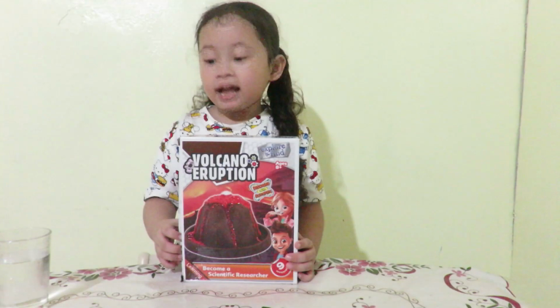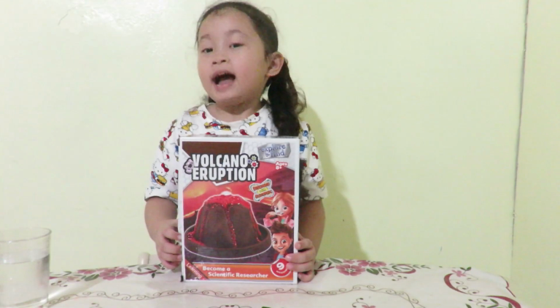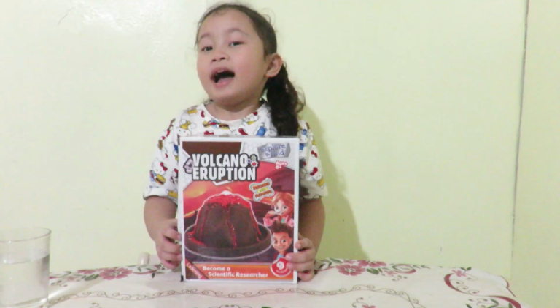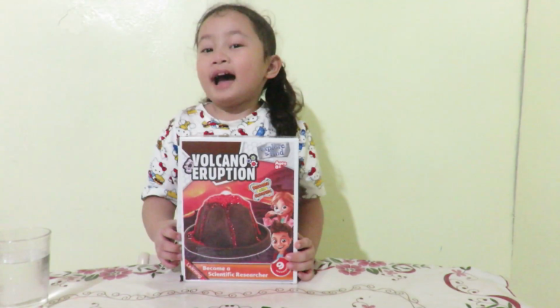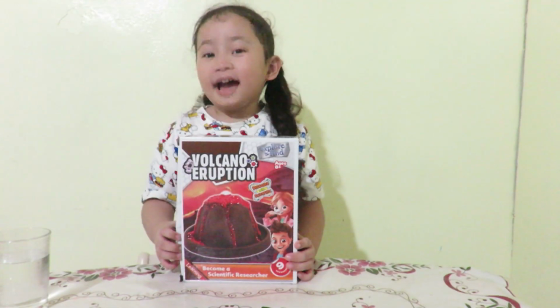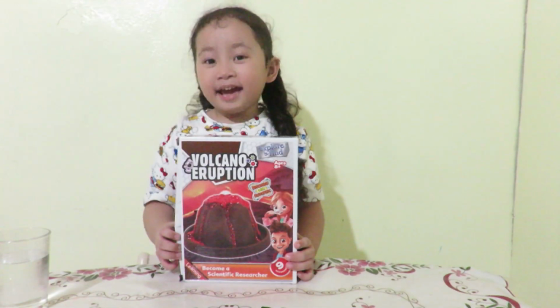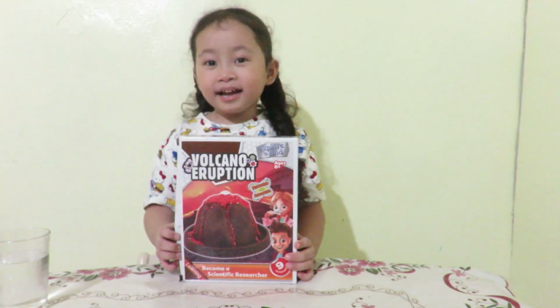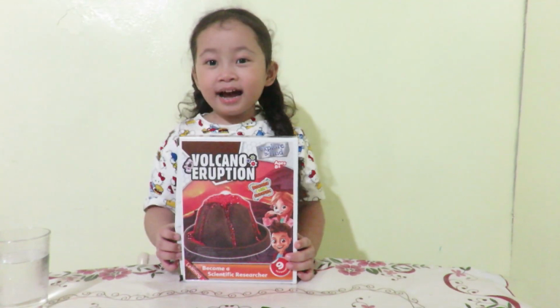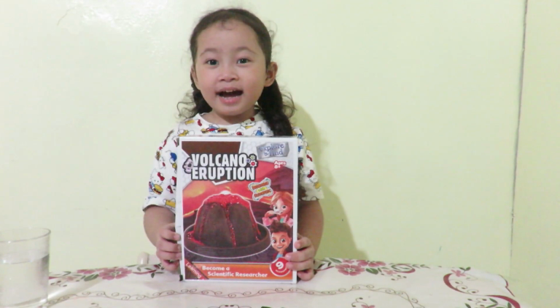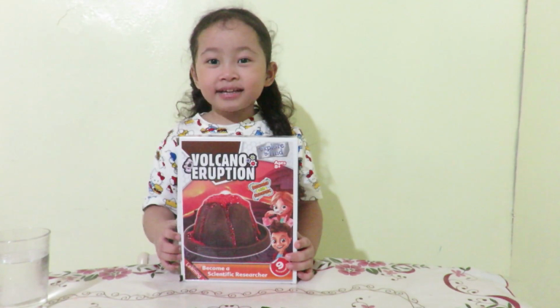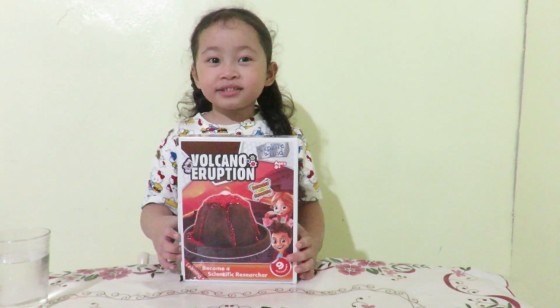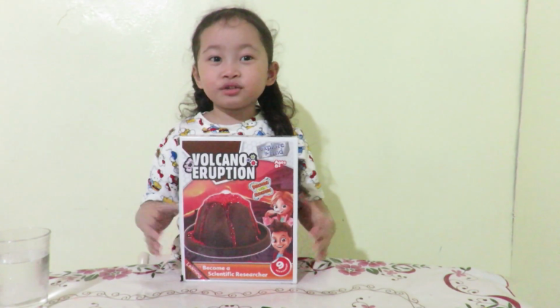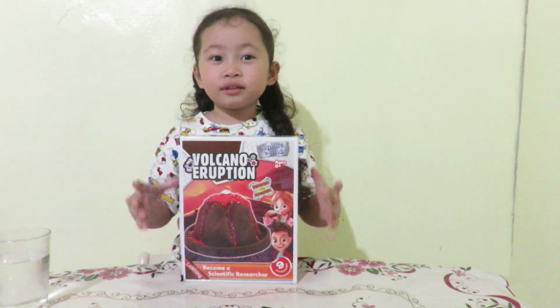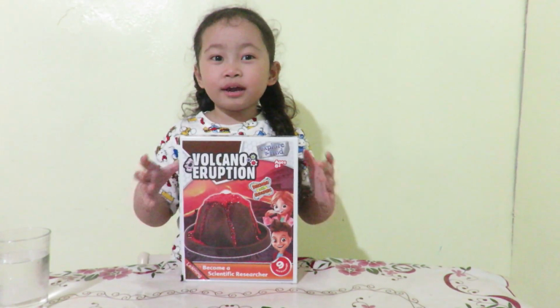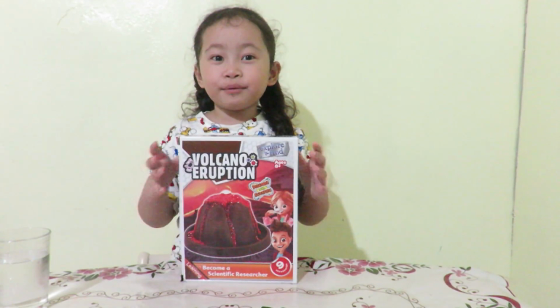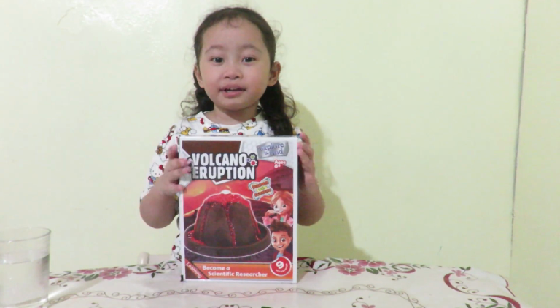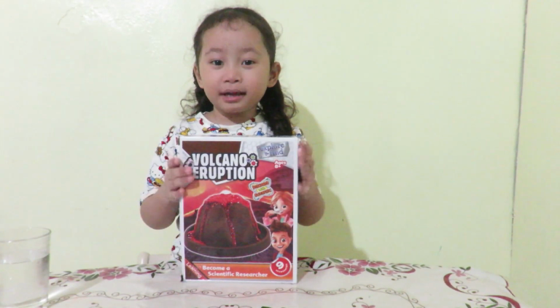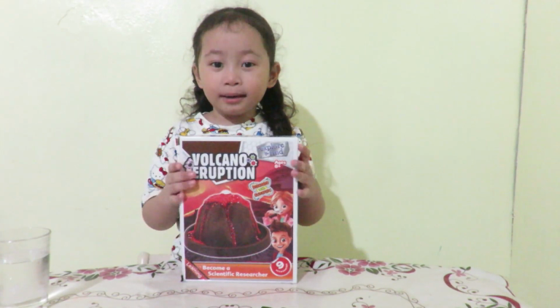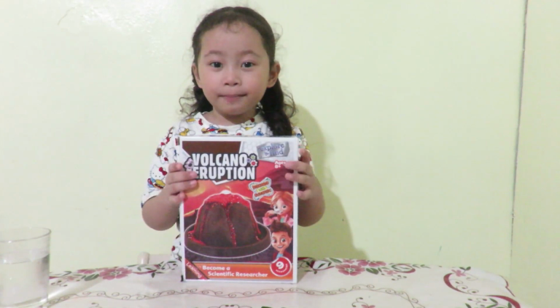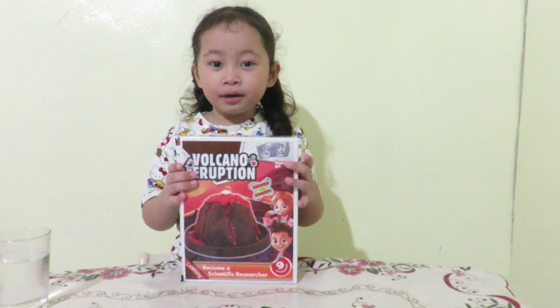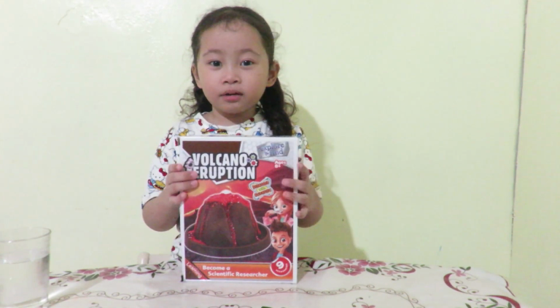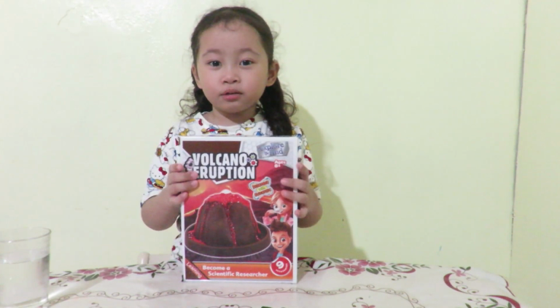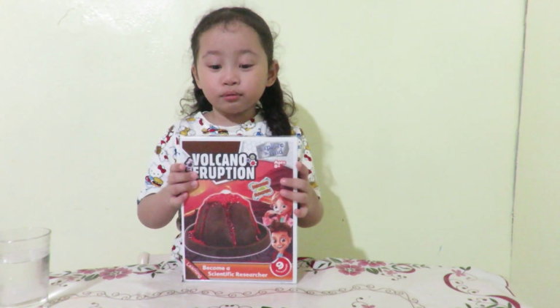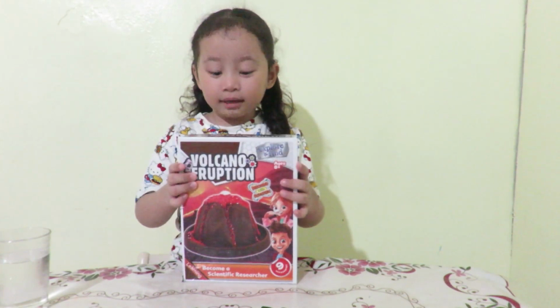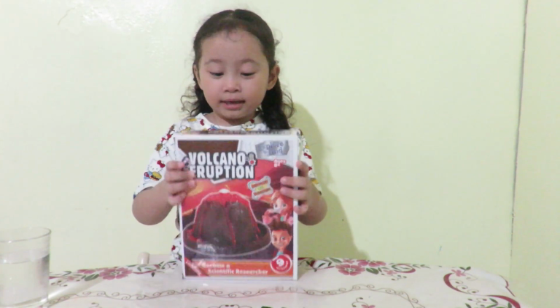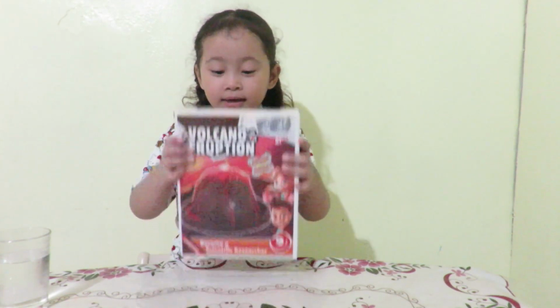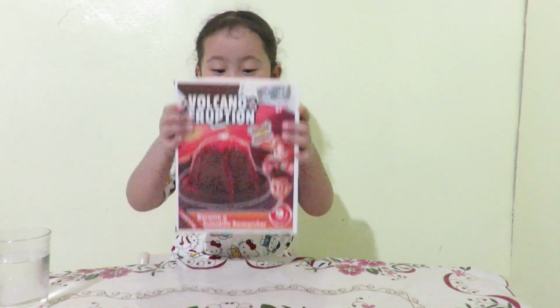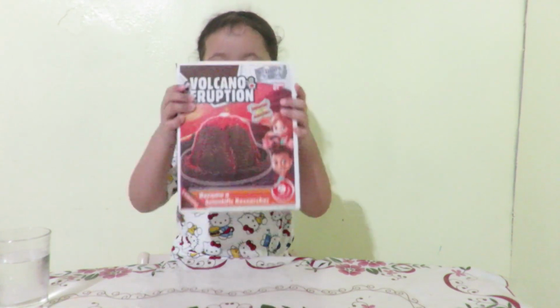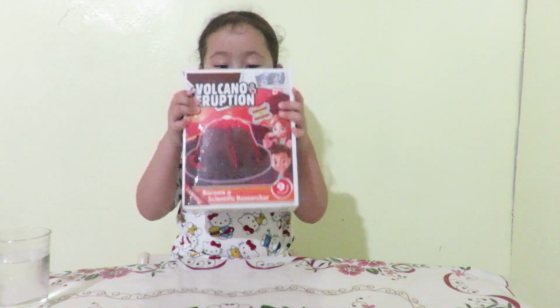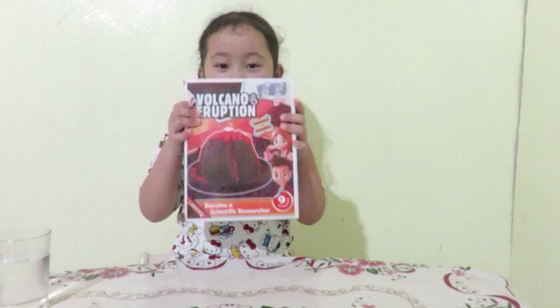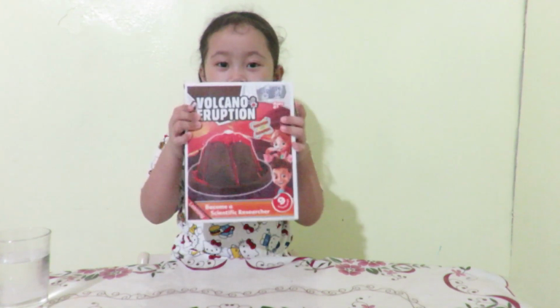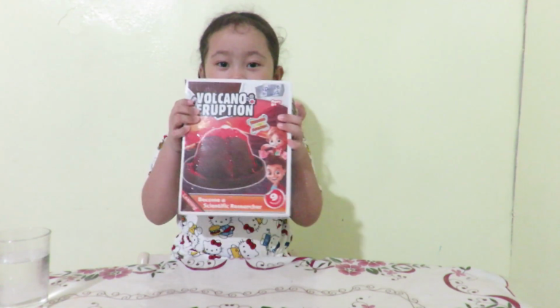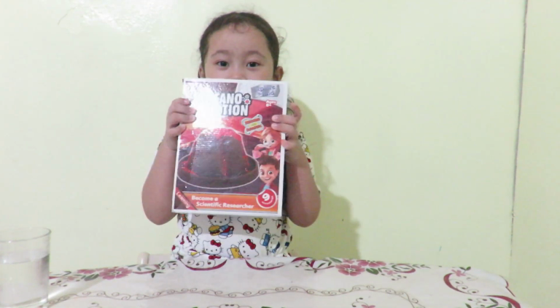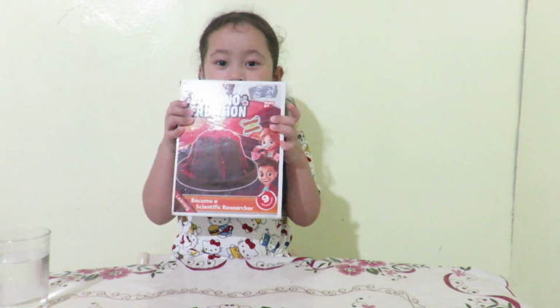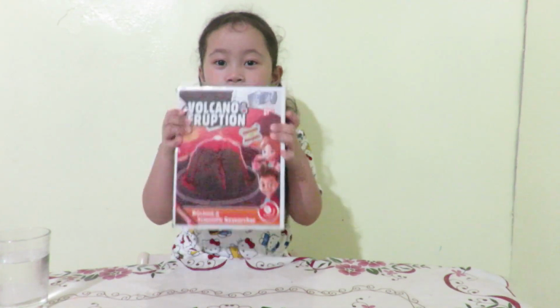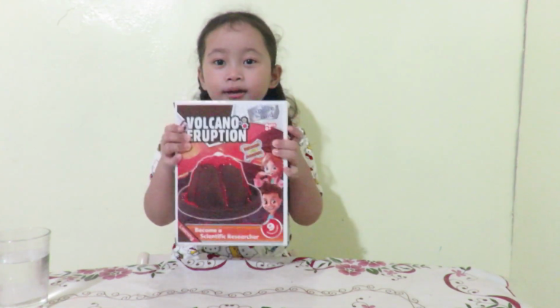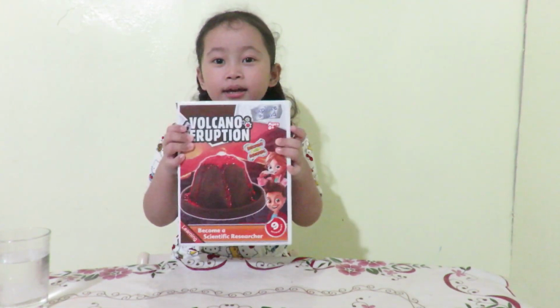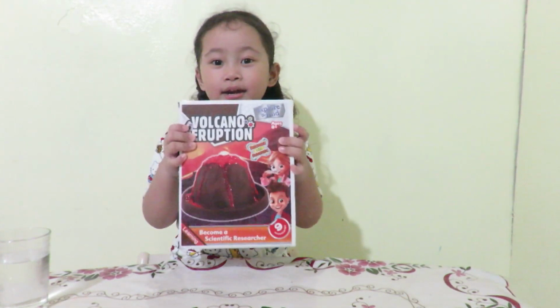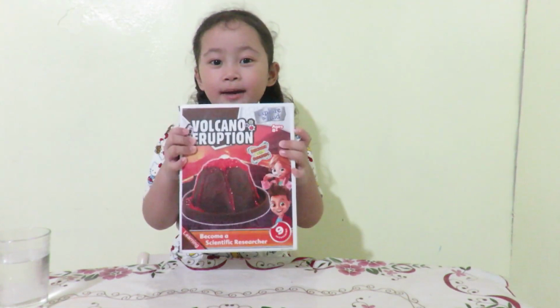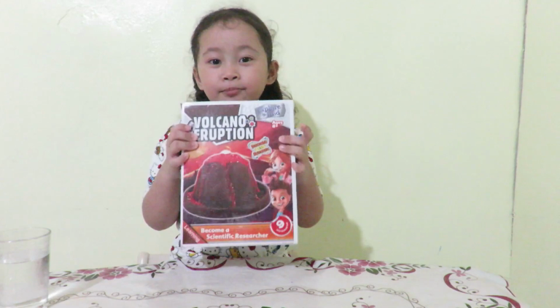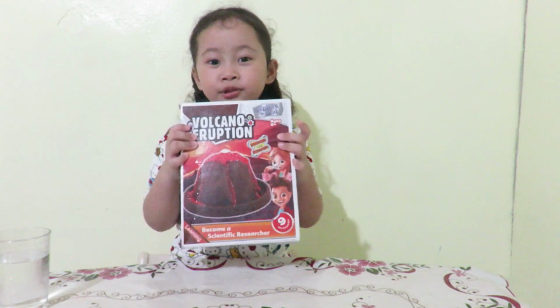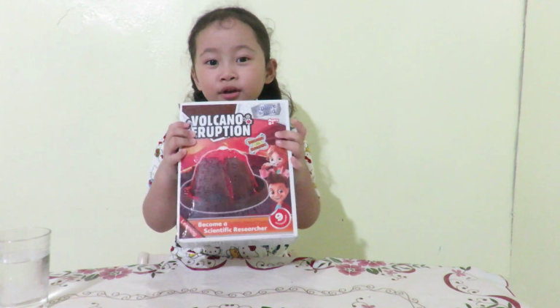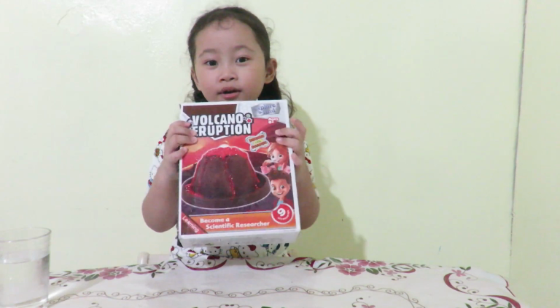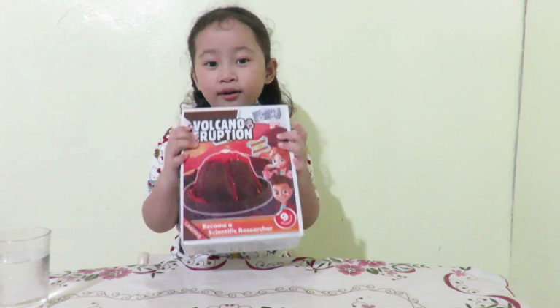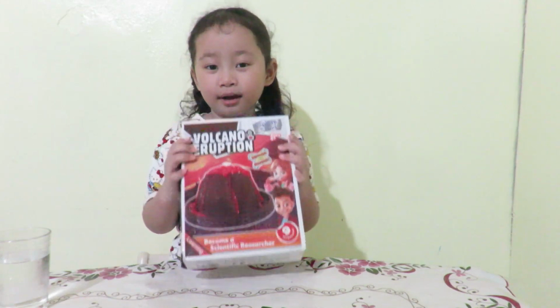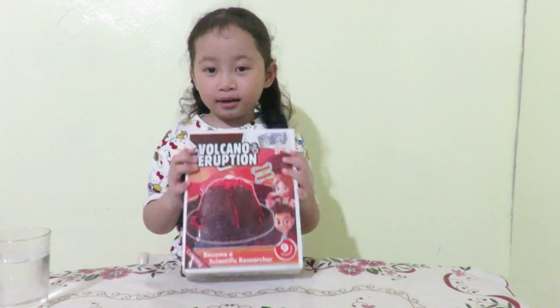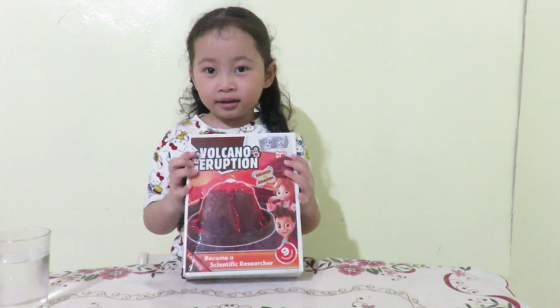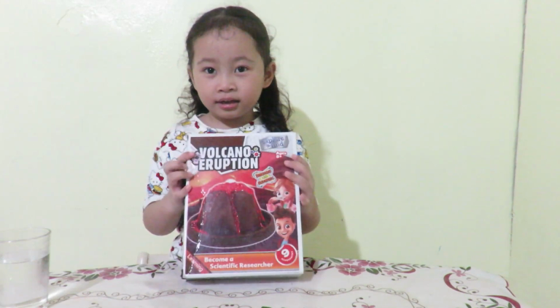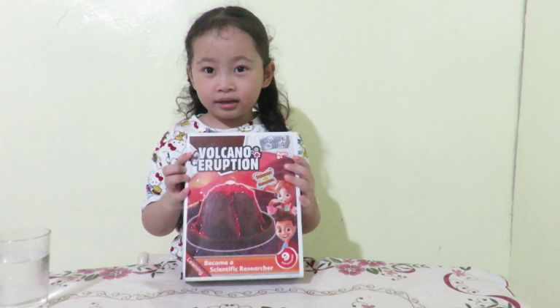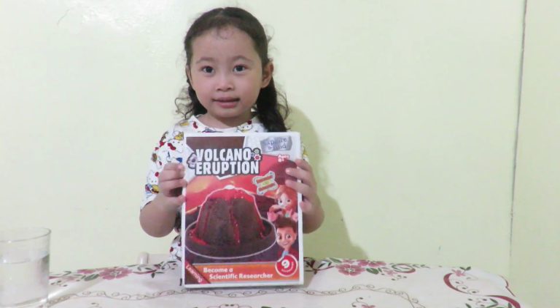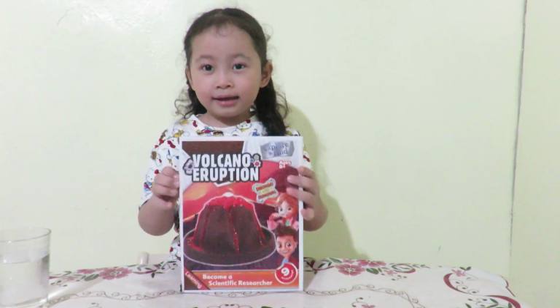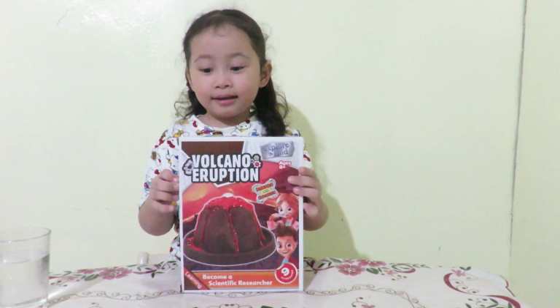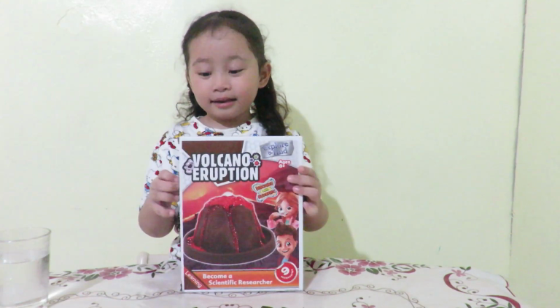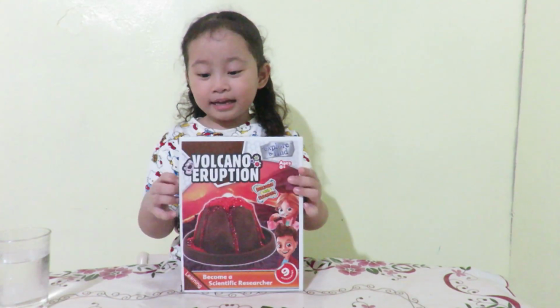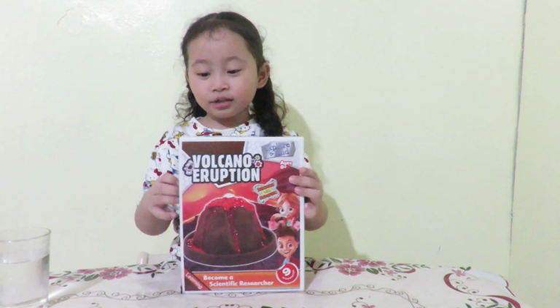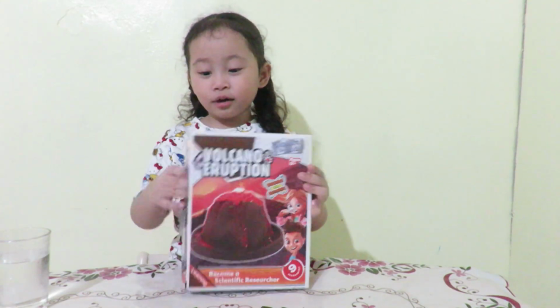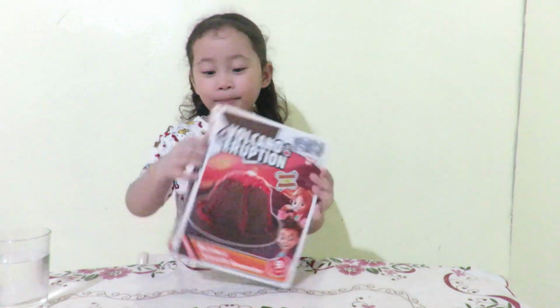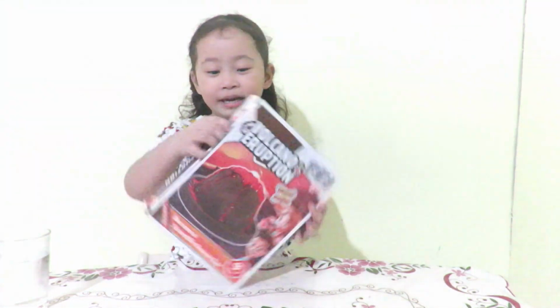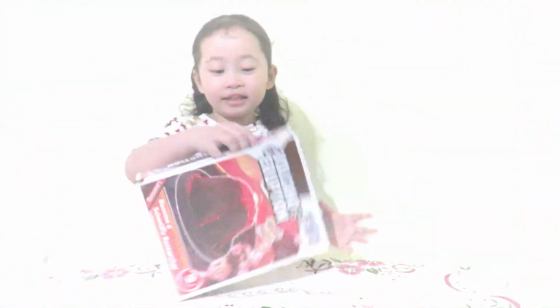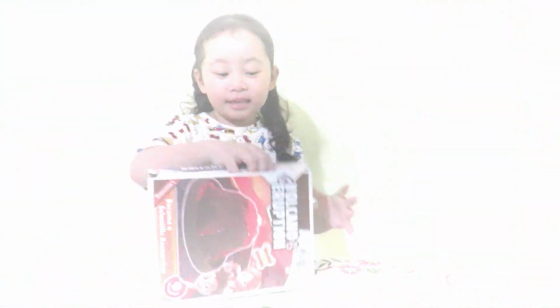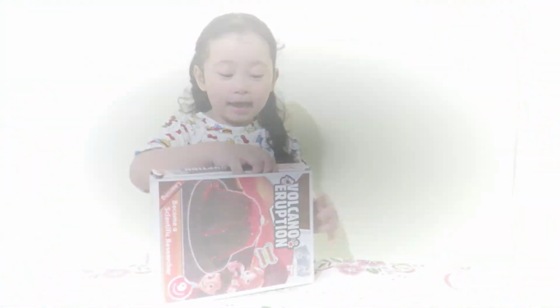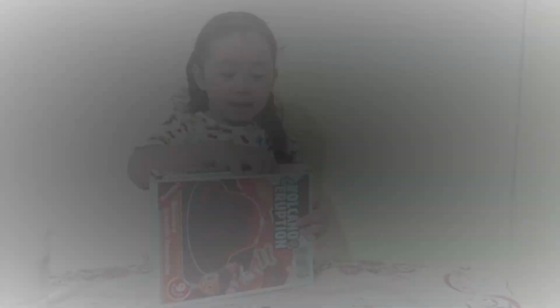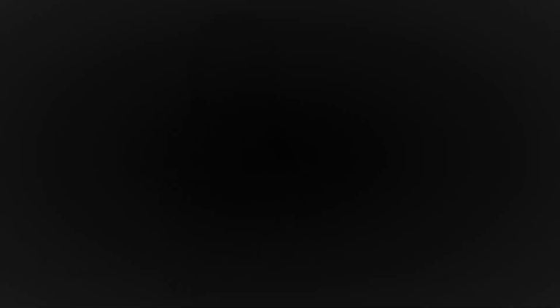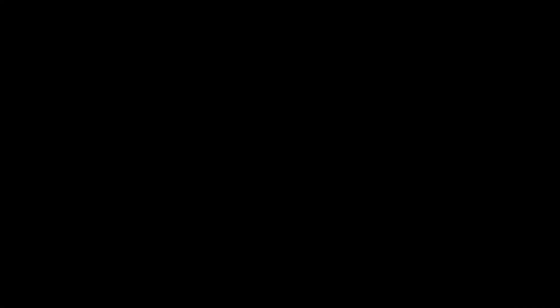Hey guys, today we're gonna be doing our volcano eruption kit. Let's open it up.